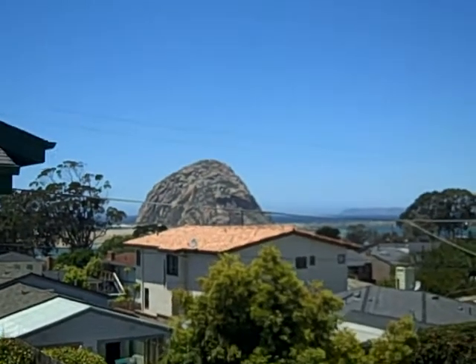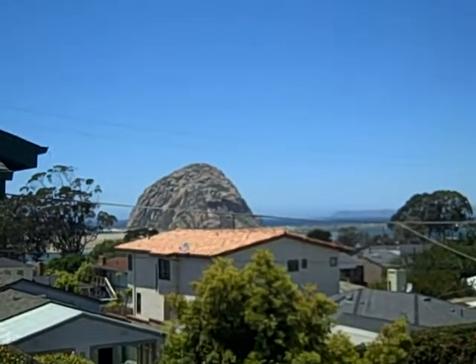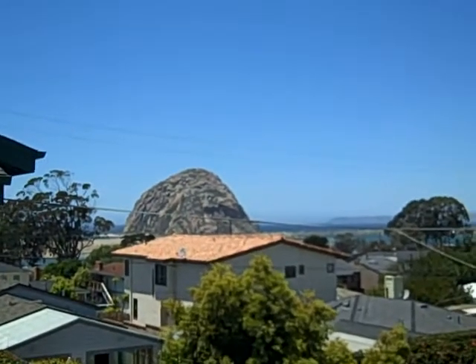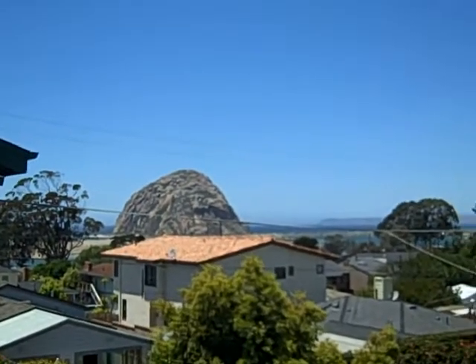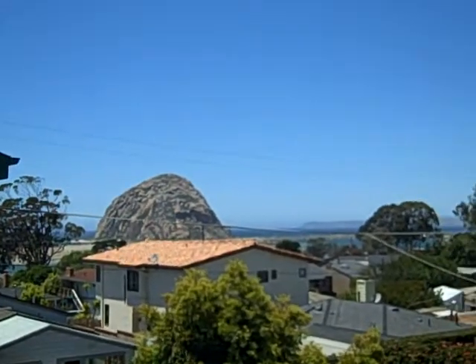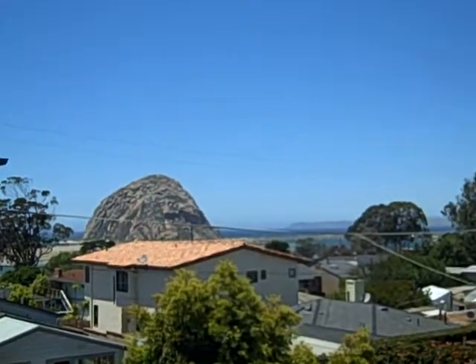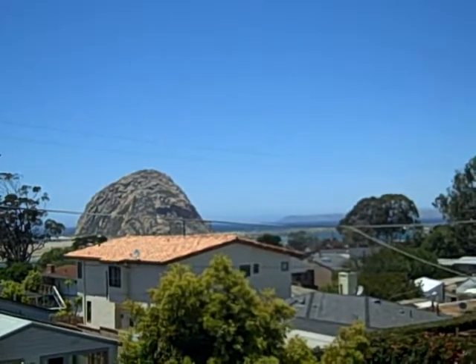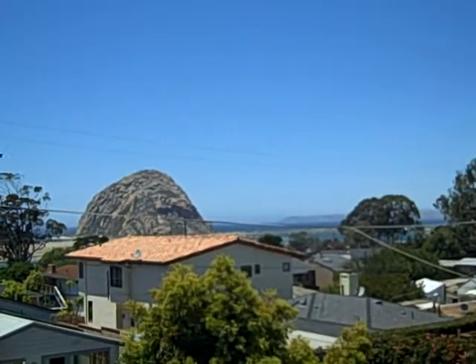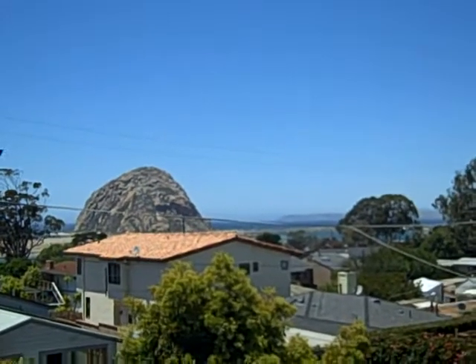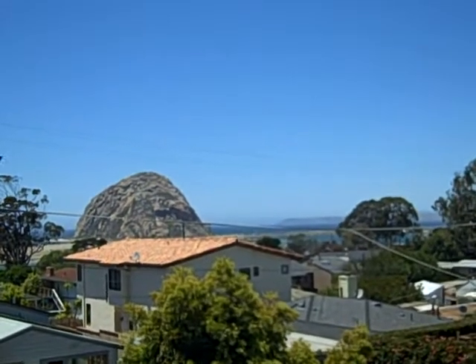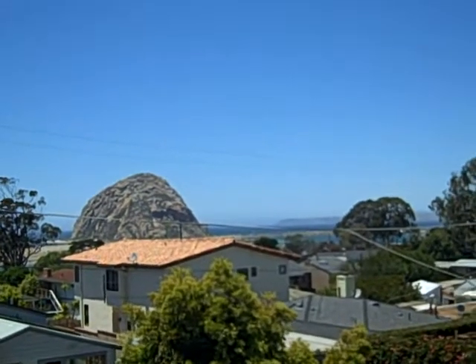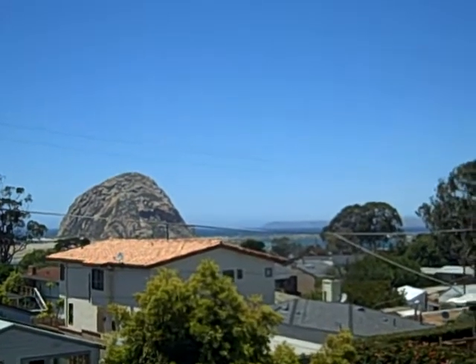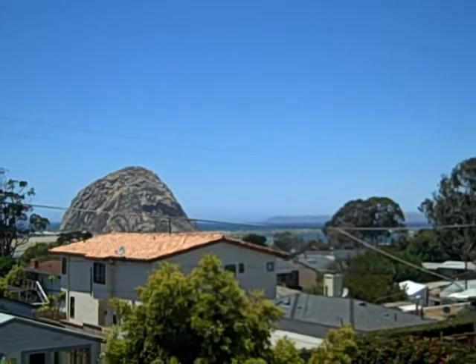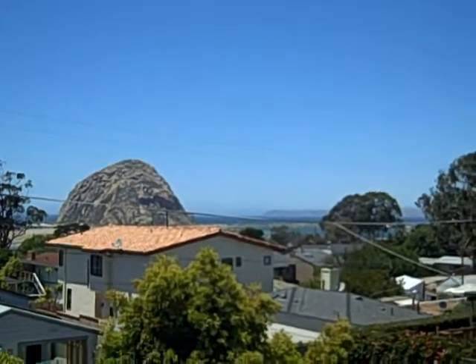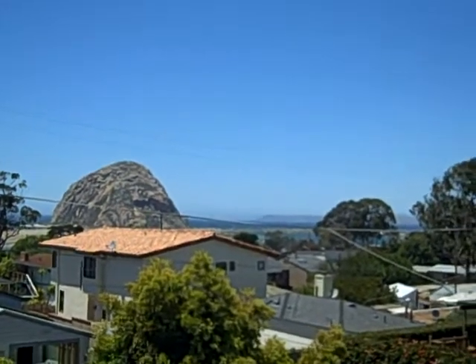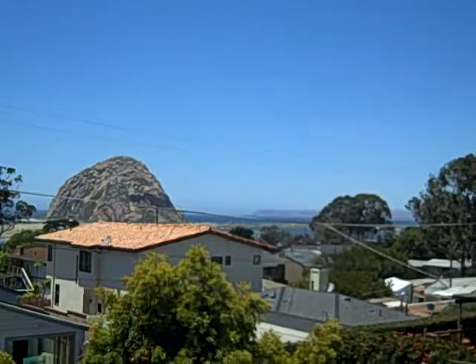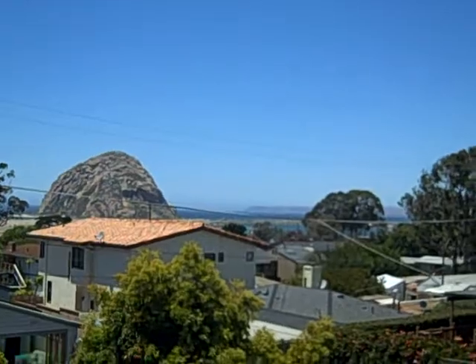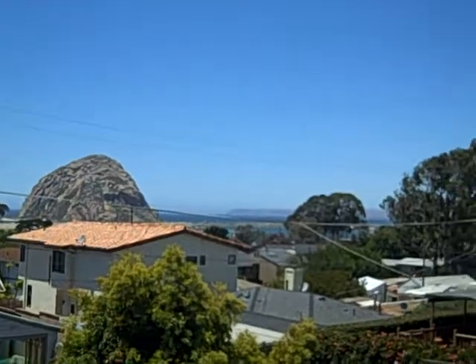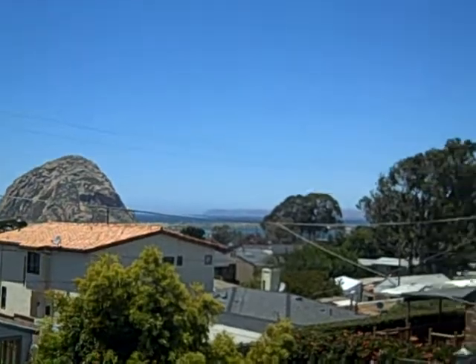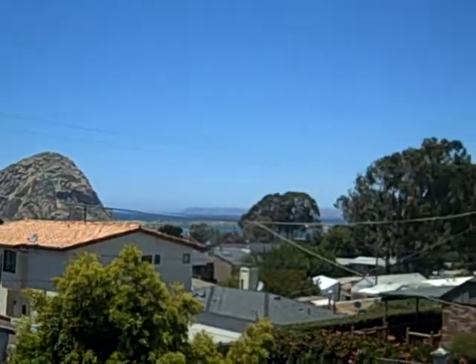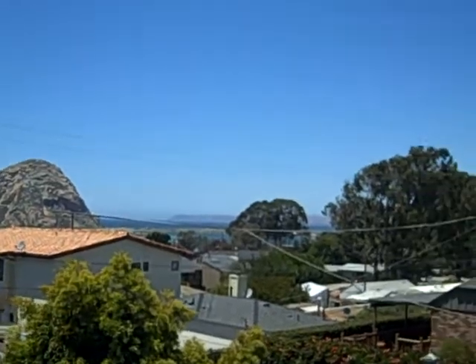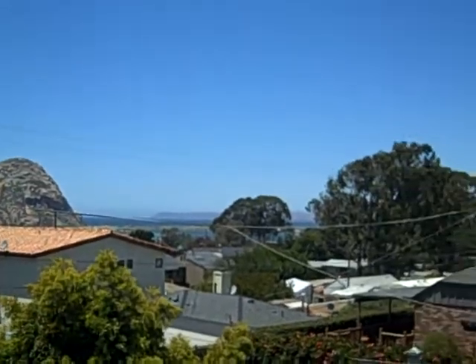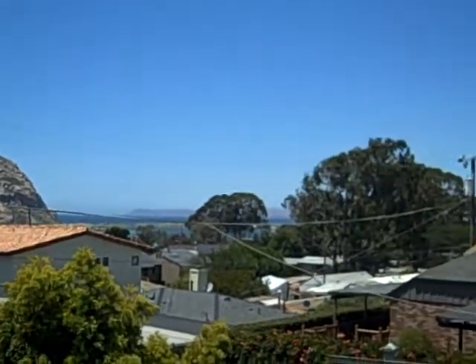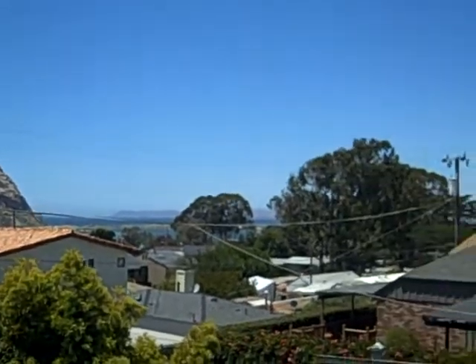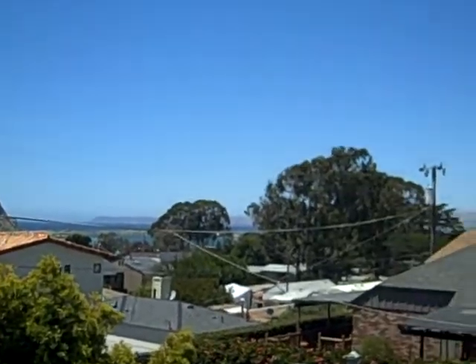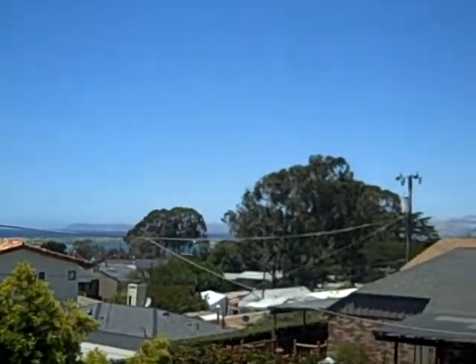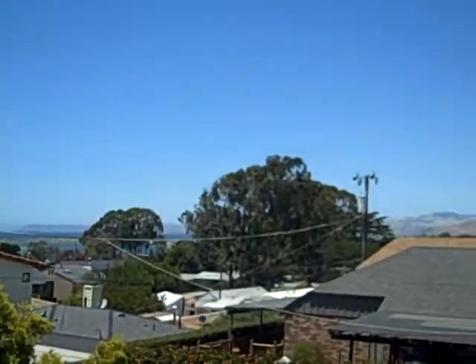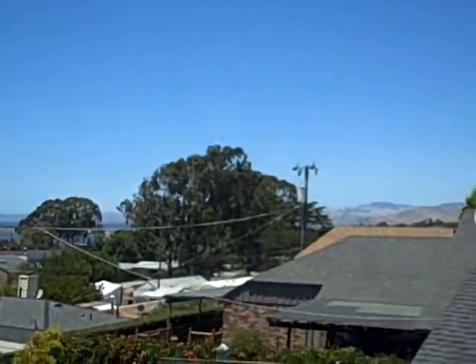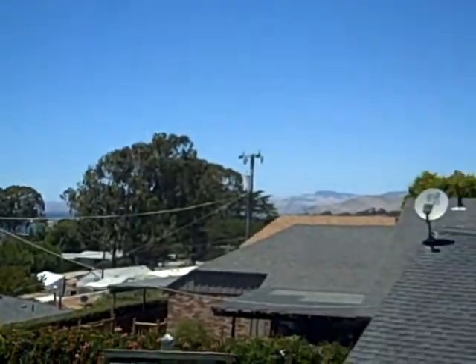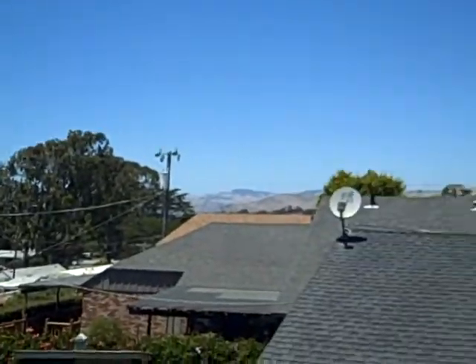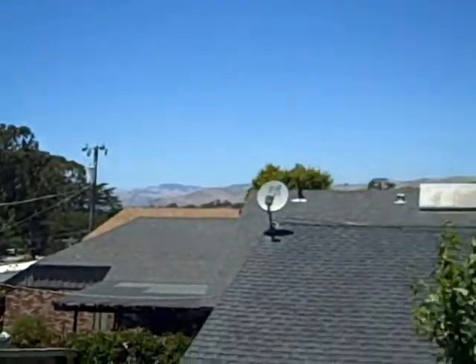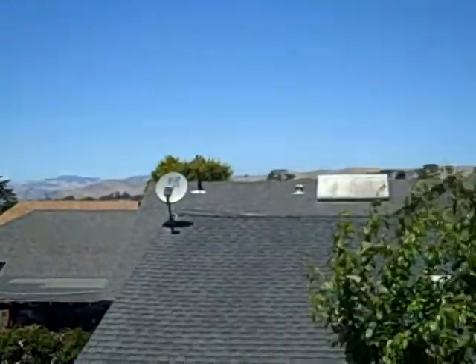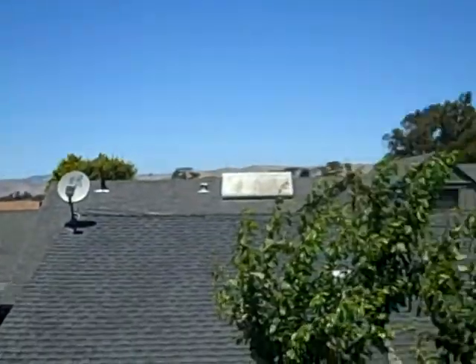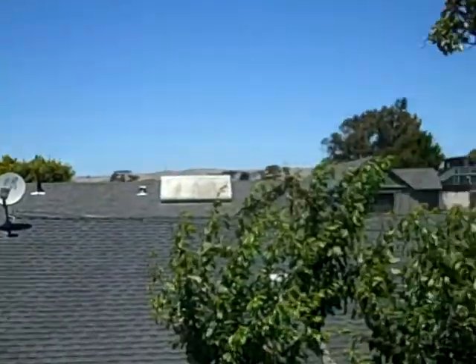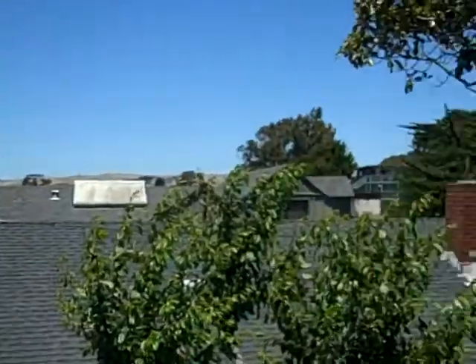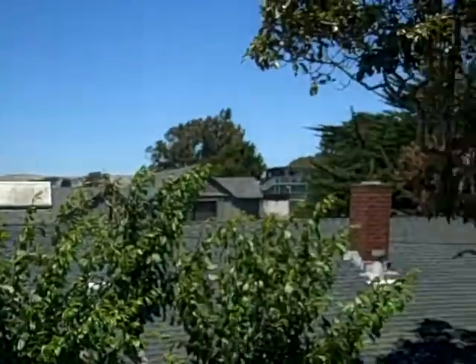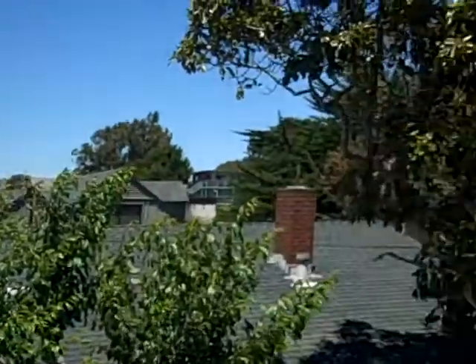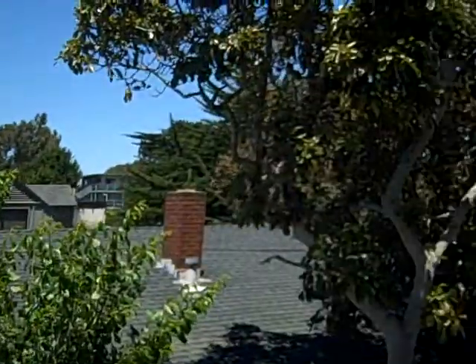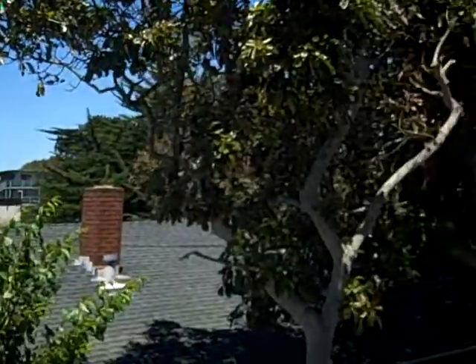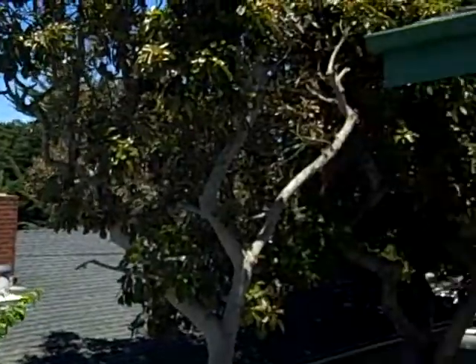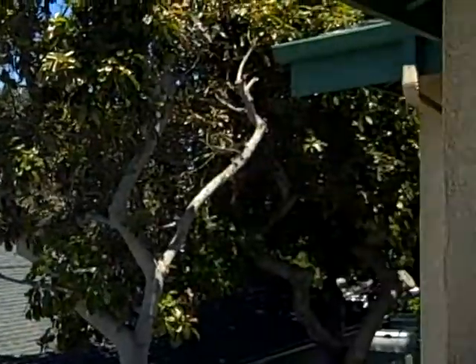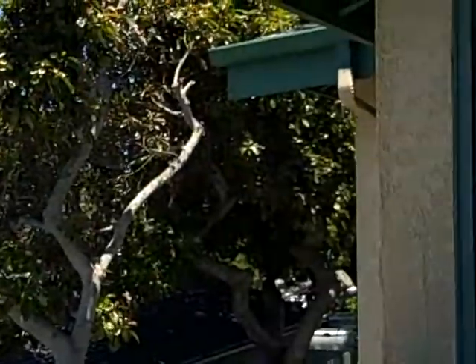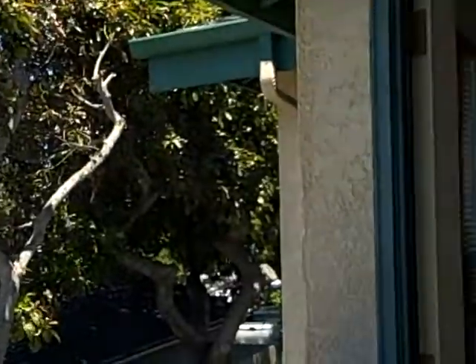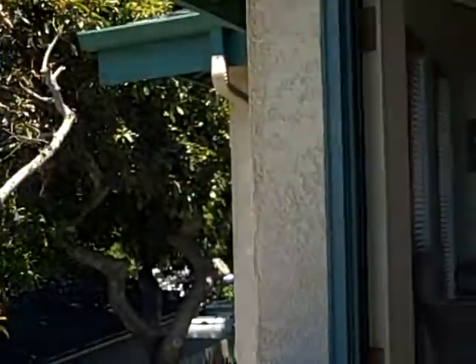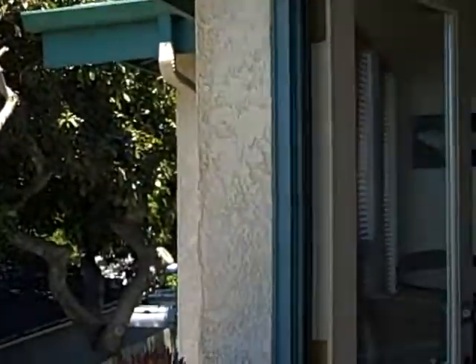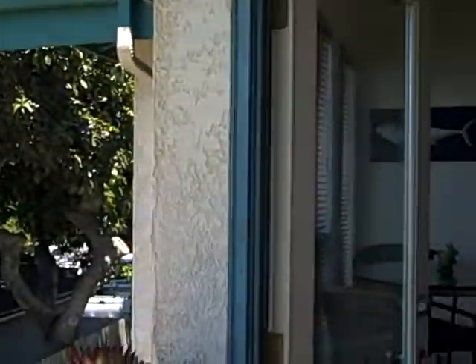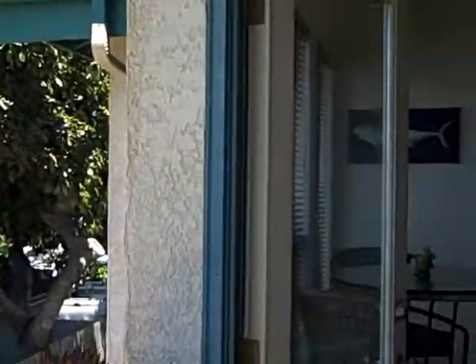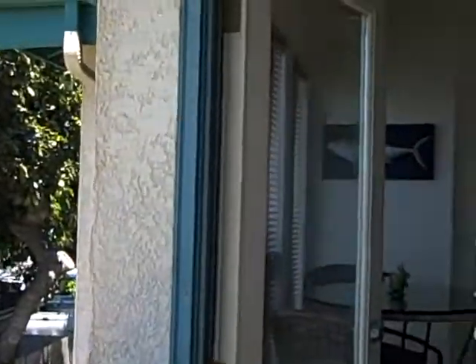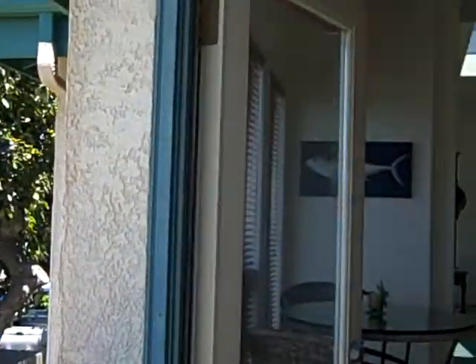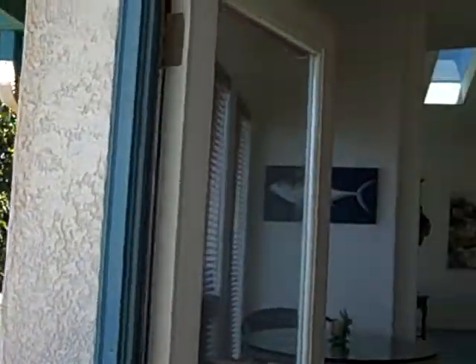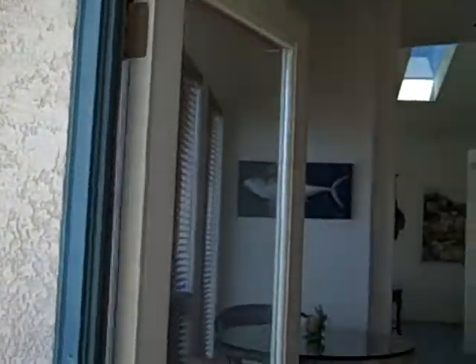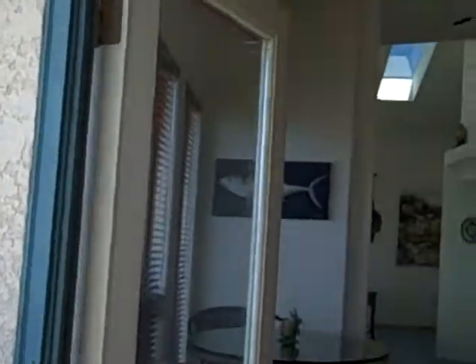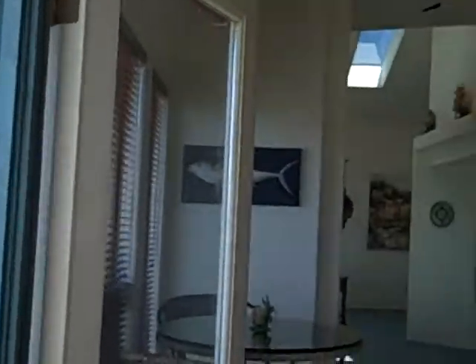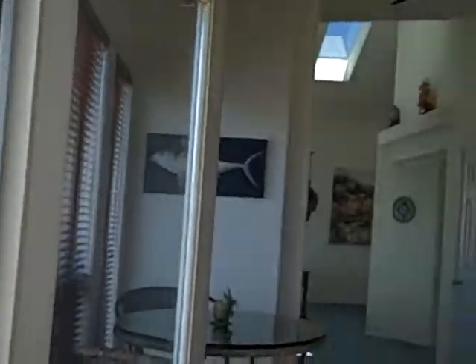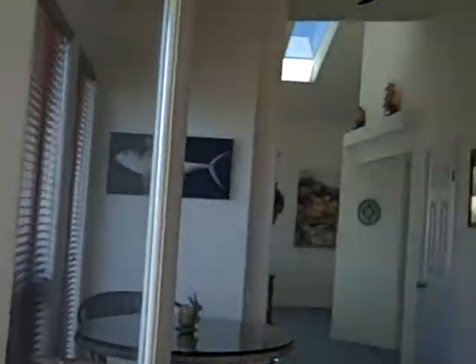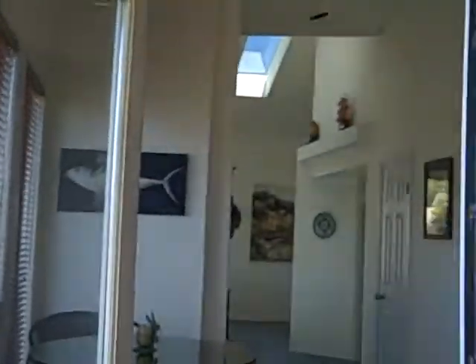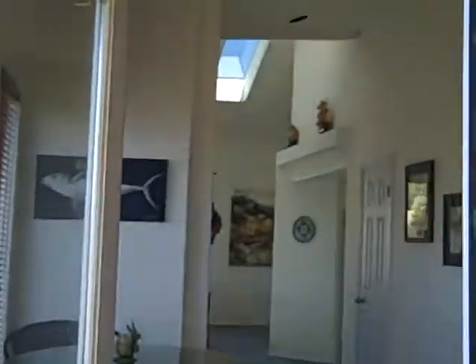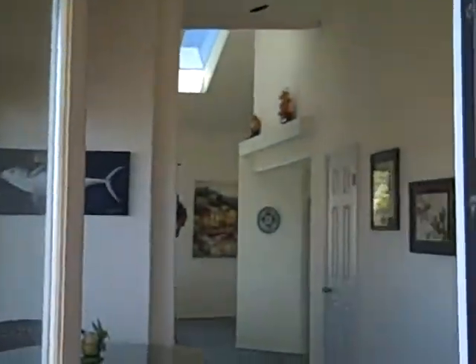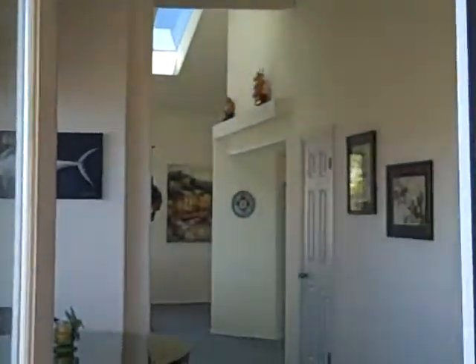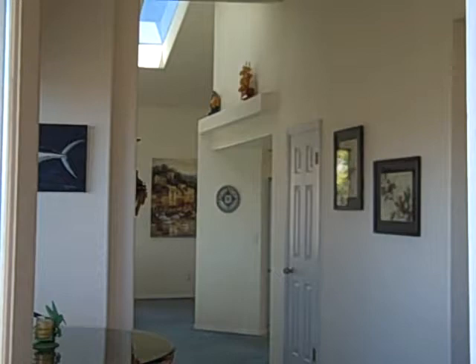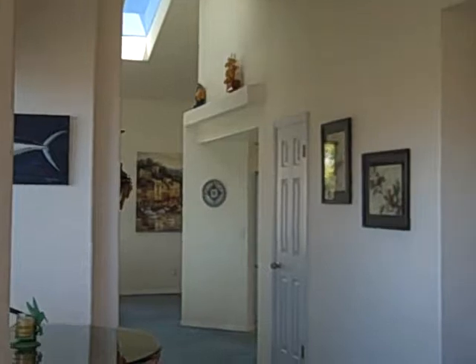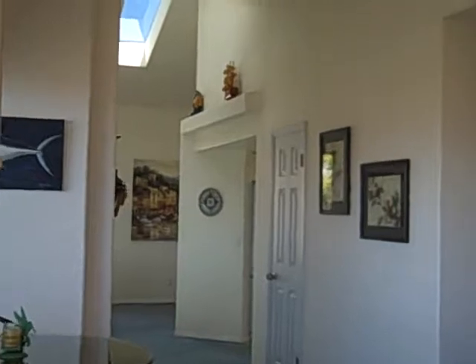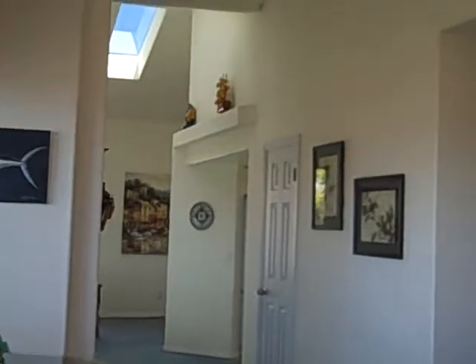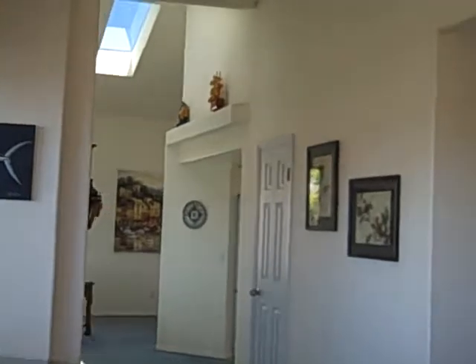It's got great views from the deck. This deck is off the master bedroom. Let's take a look inside, see what else we have.